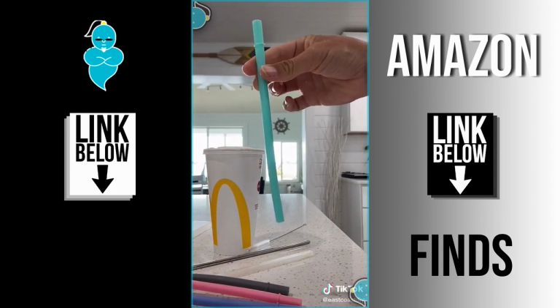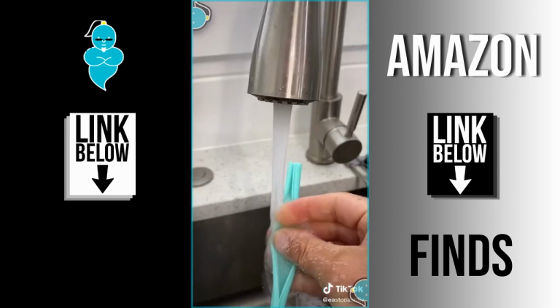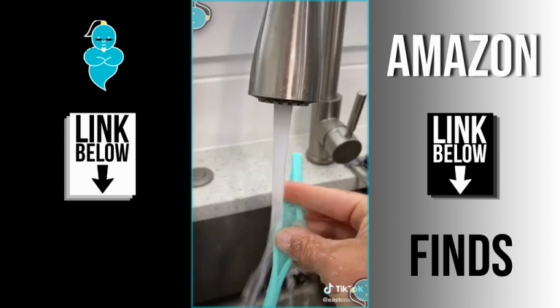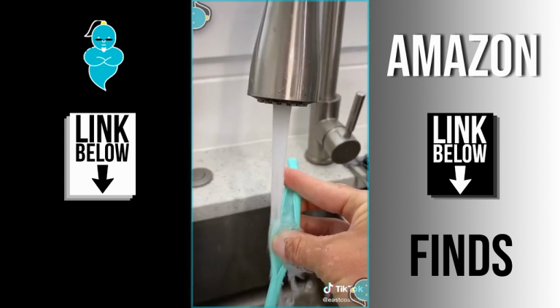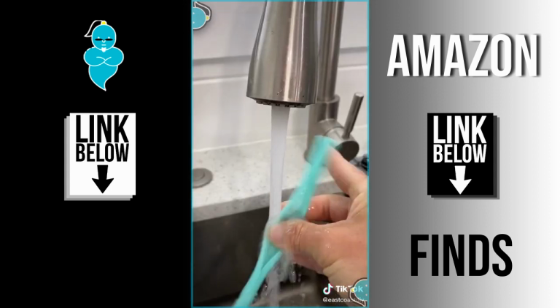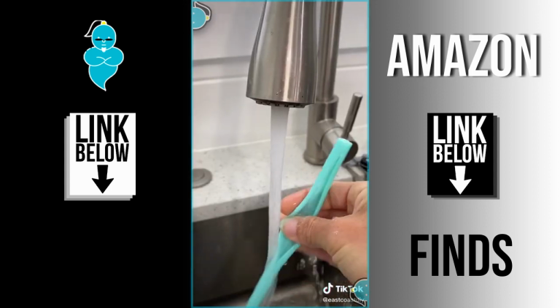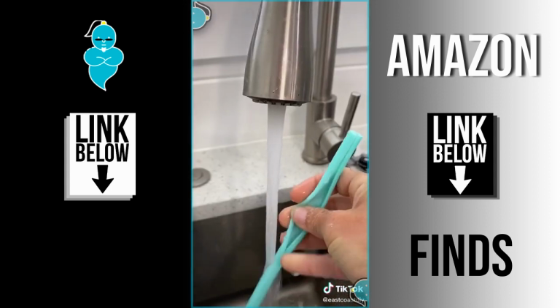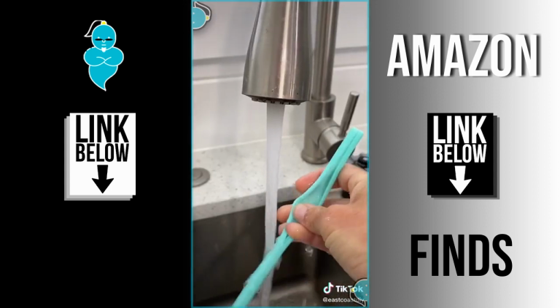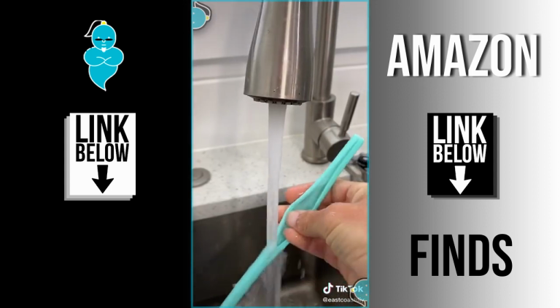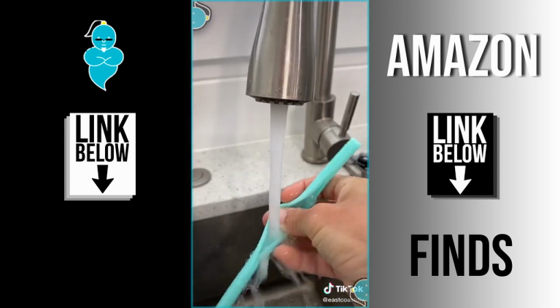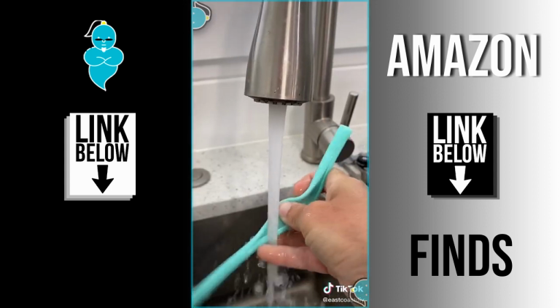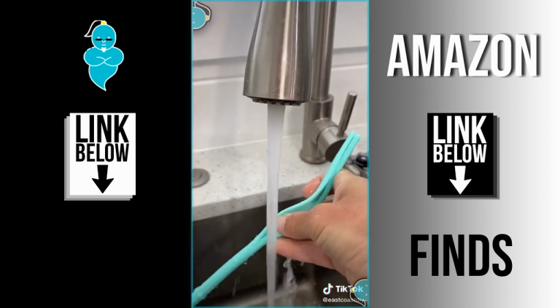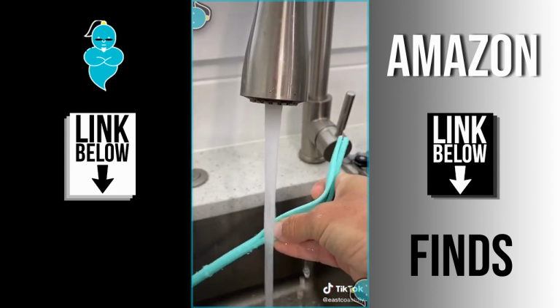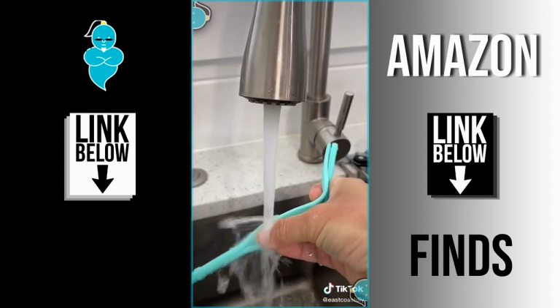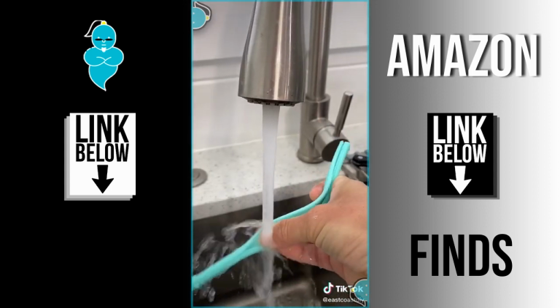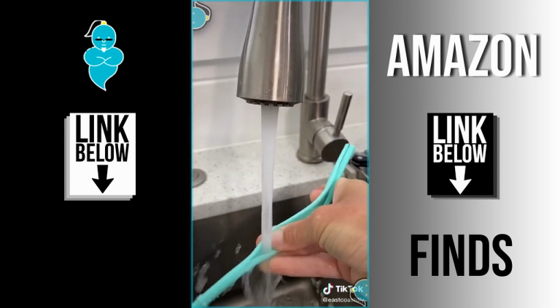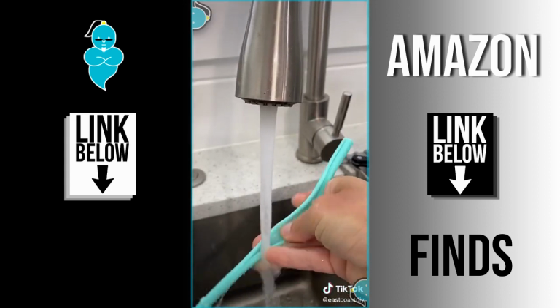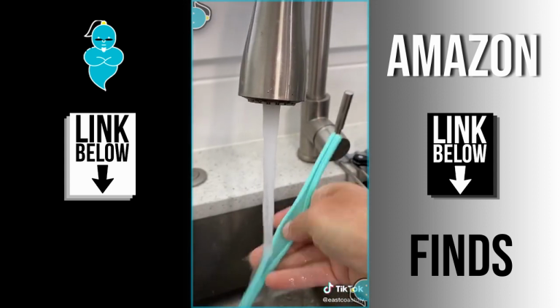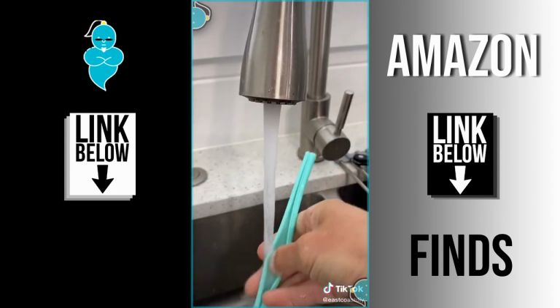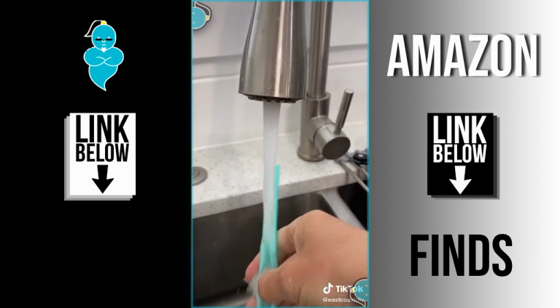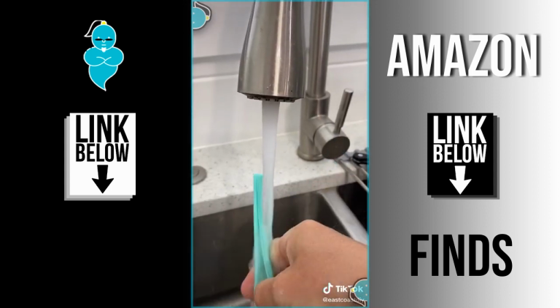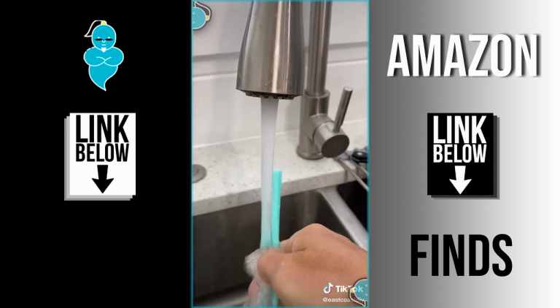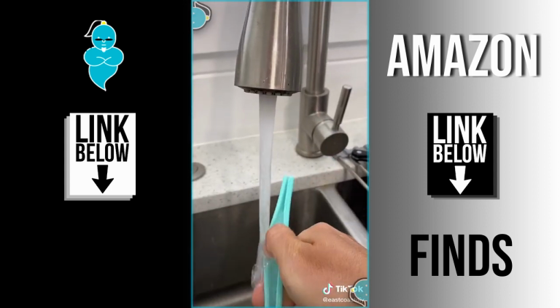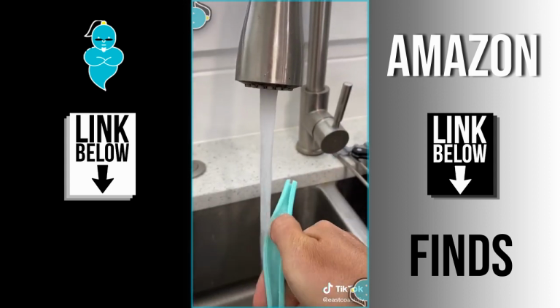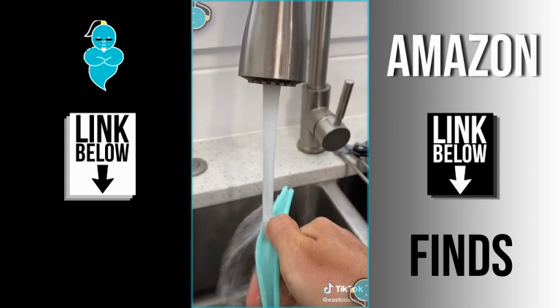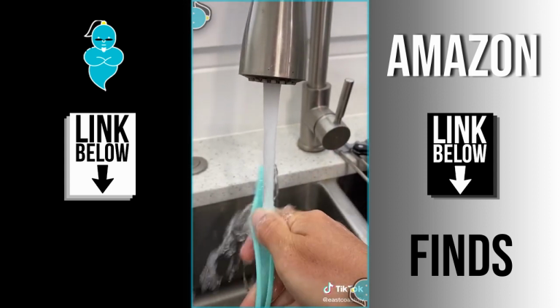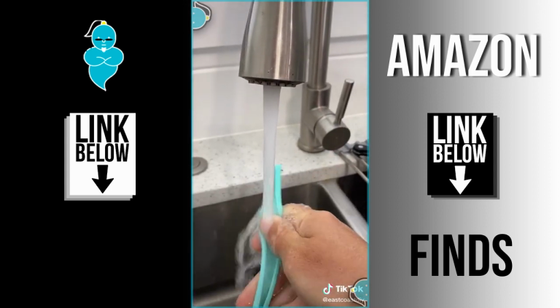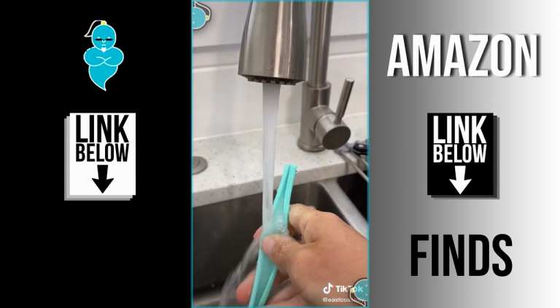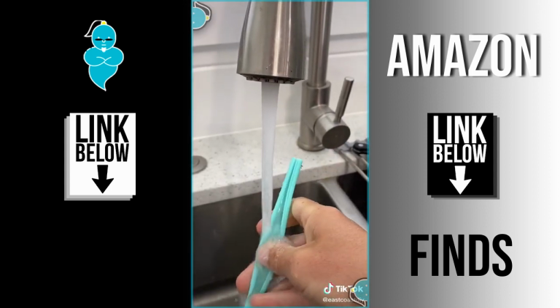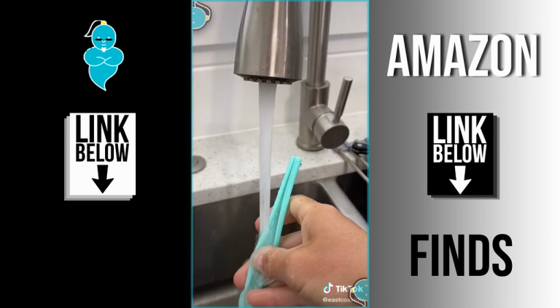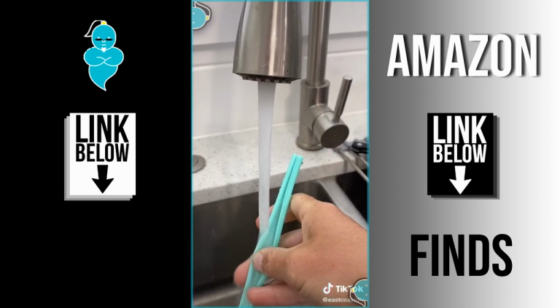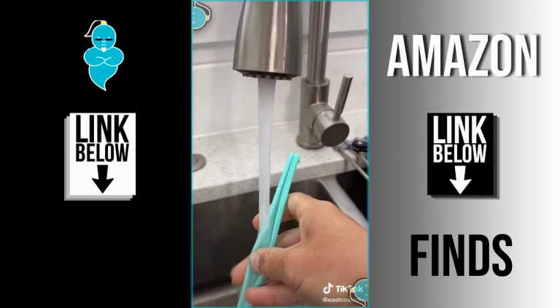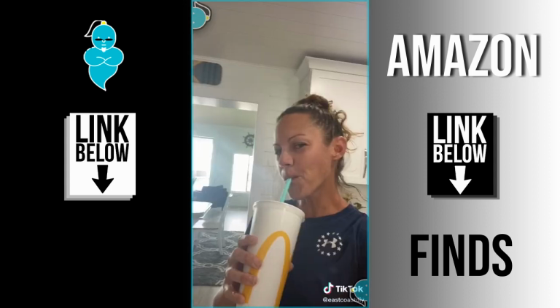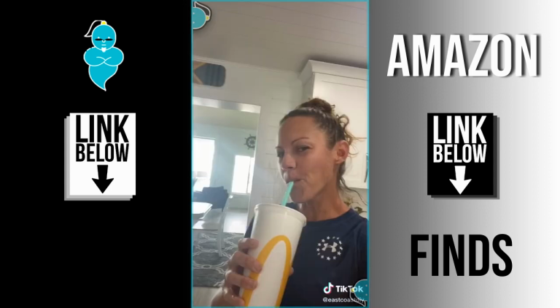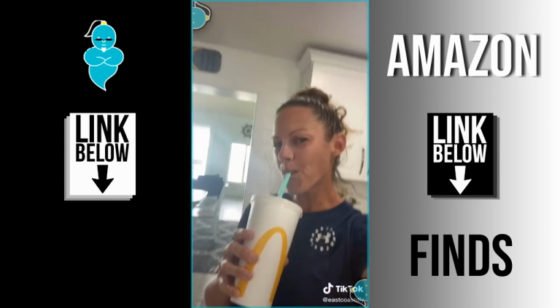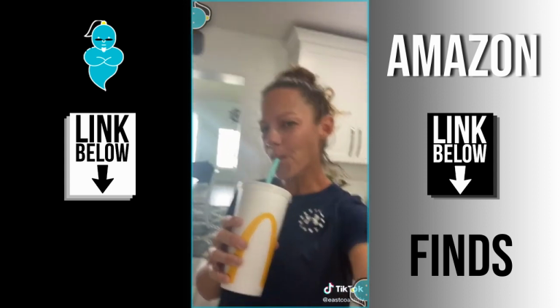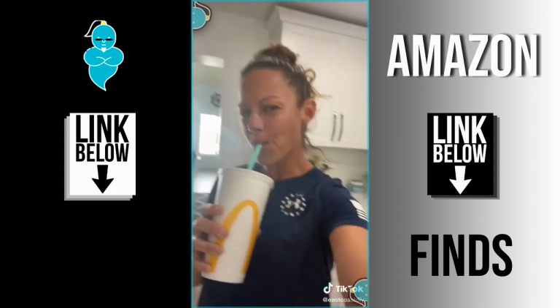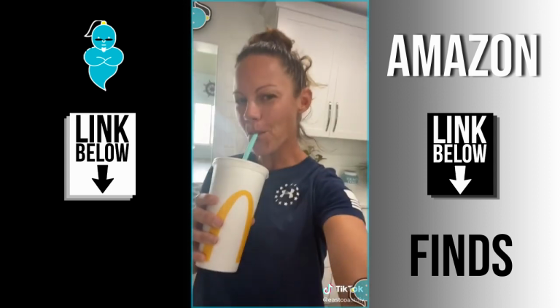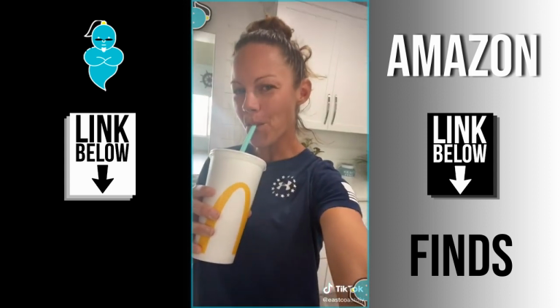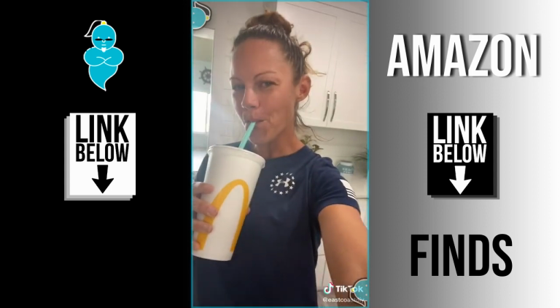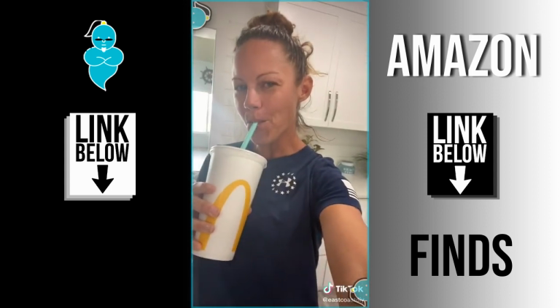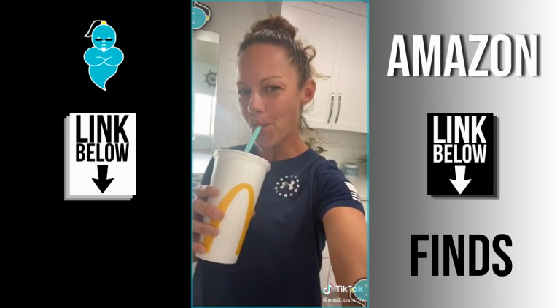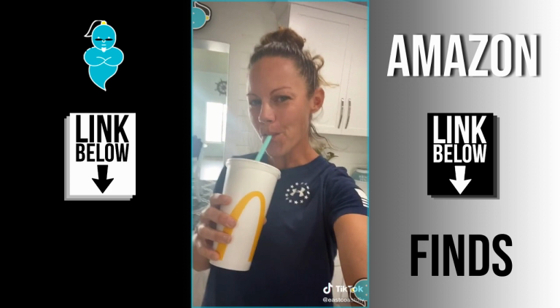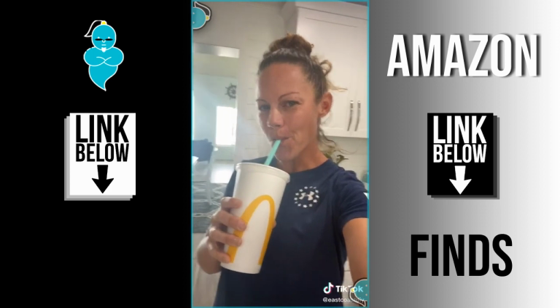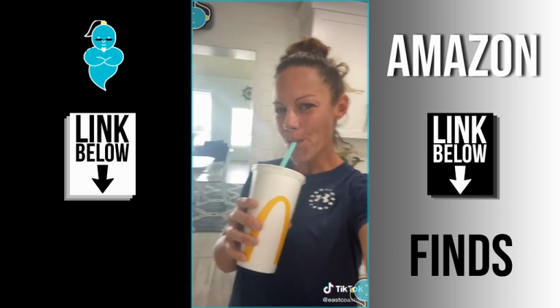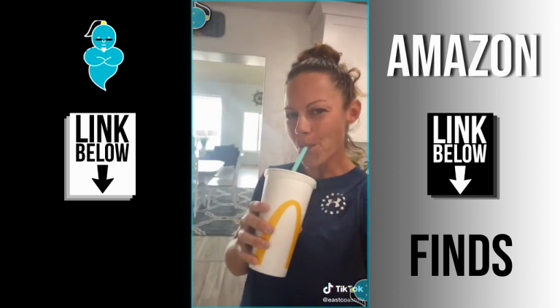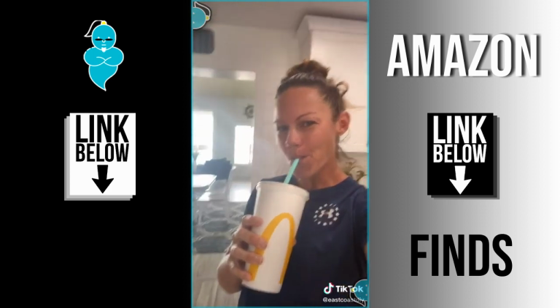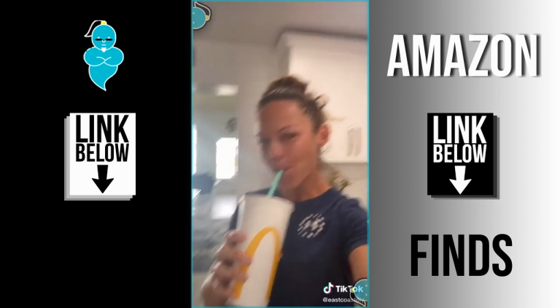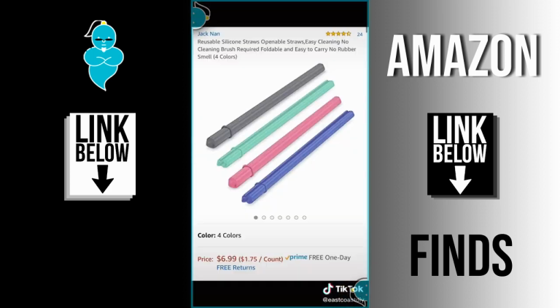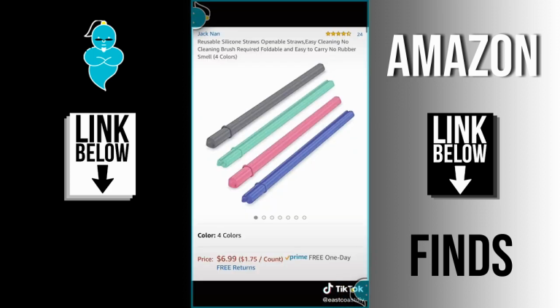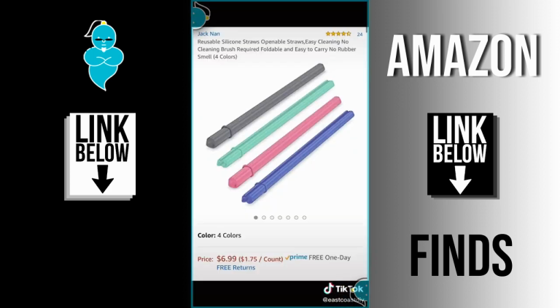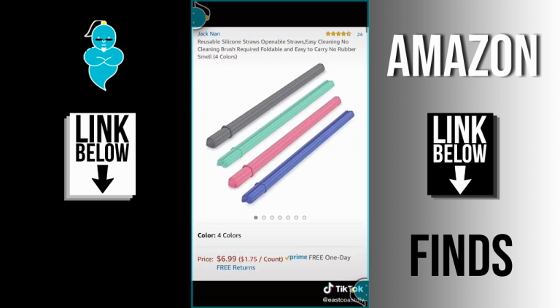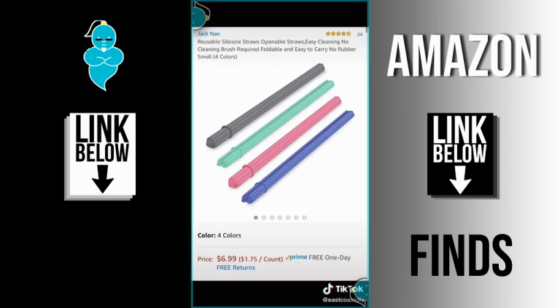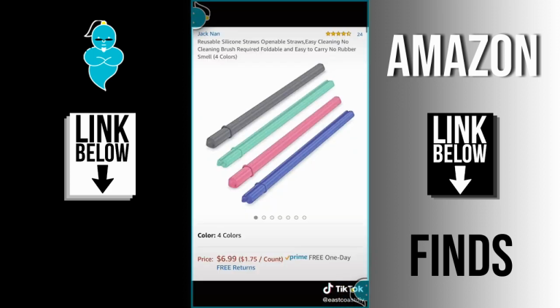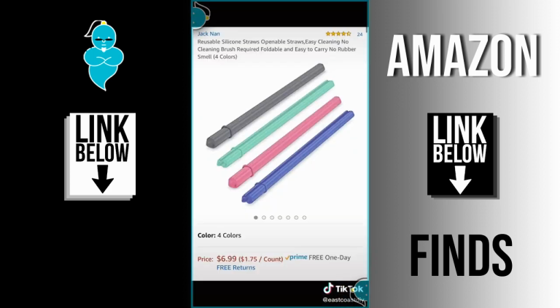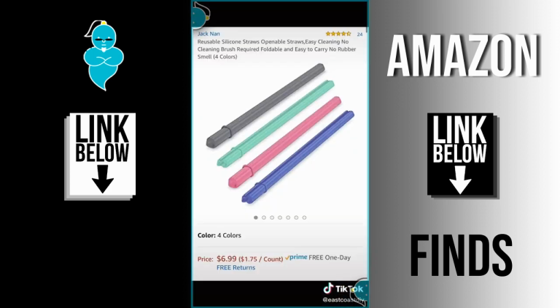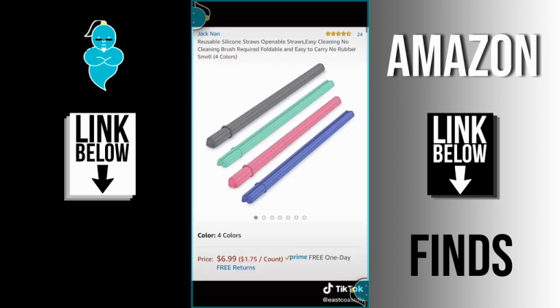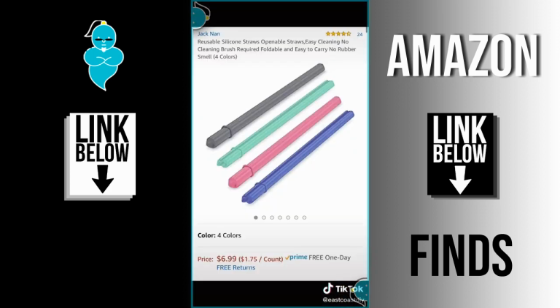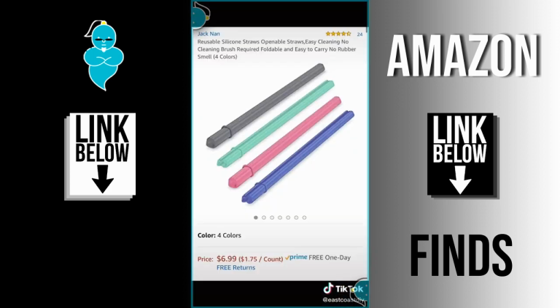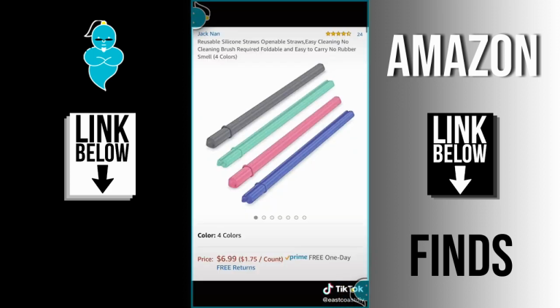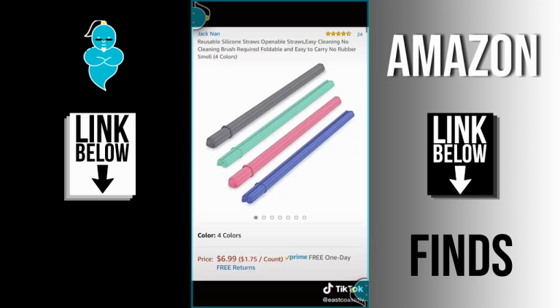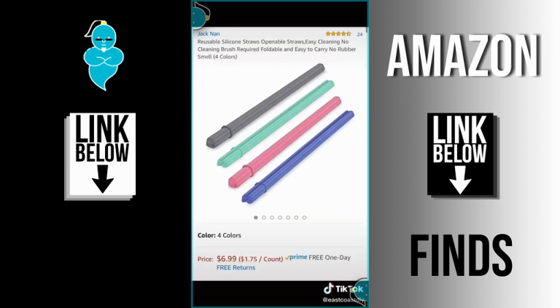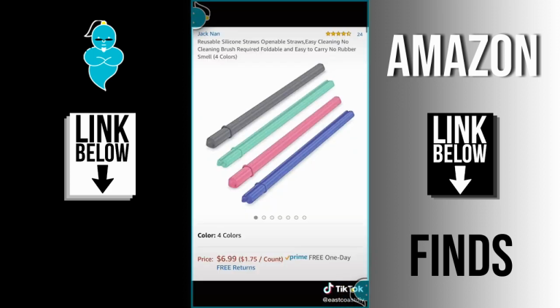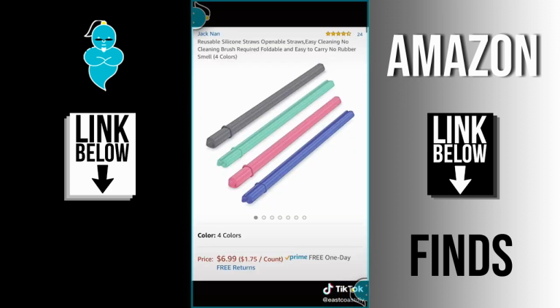I wash it out first and then I try it with, of course, my McDonald's sweet tea — and oh my gosh, I love them.